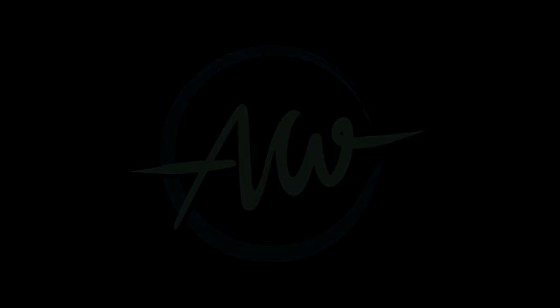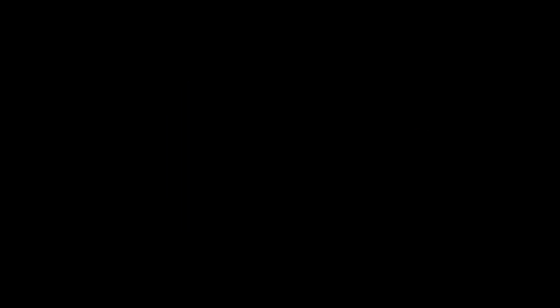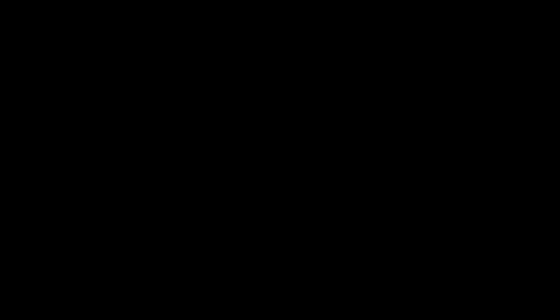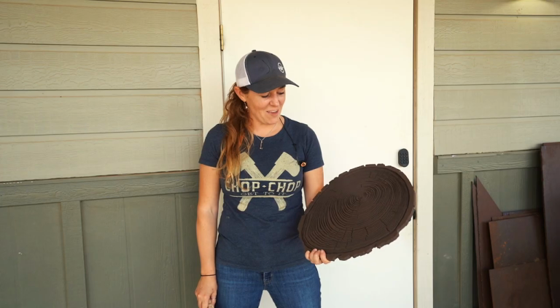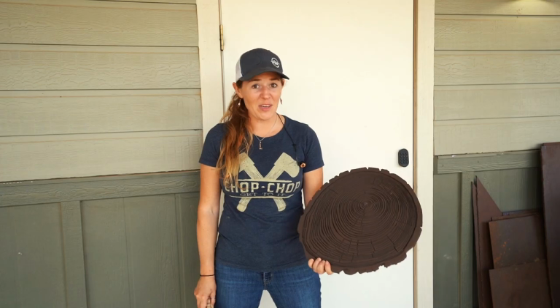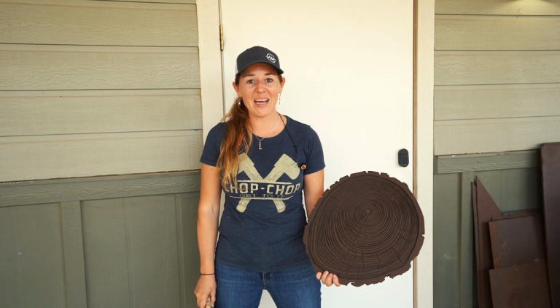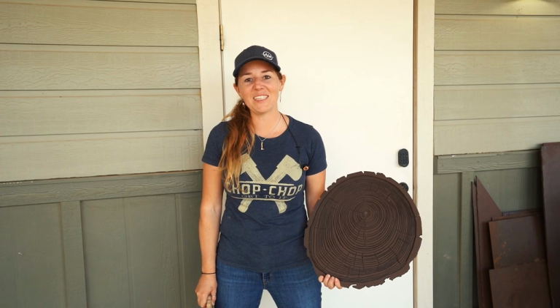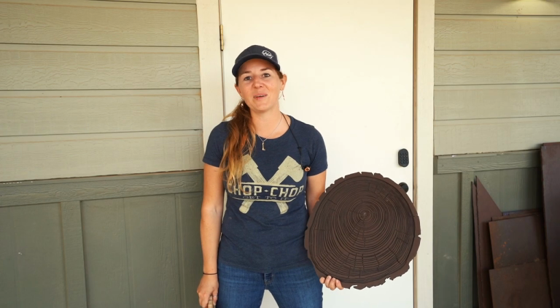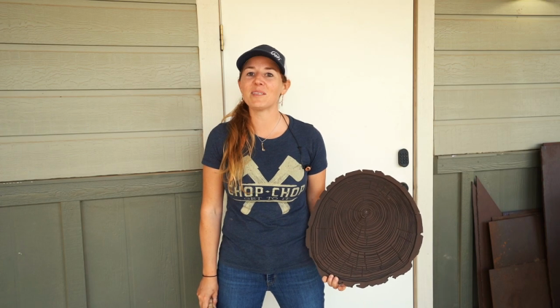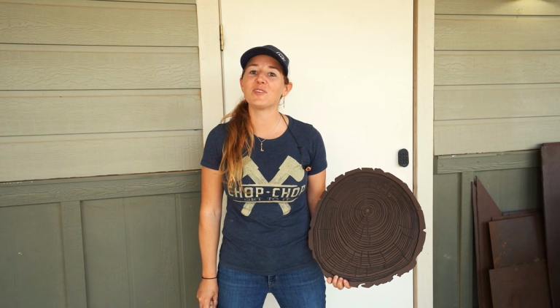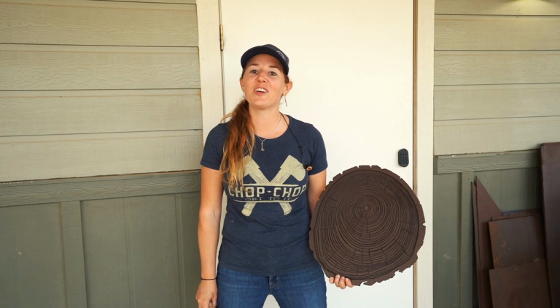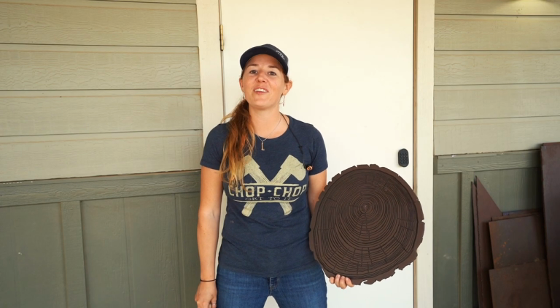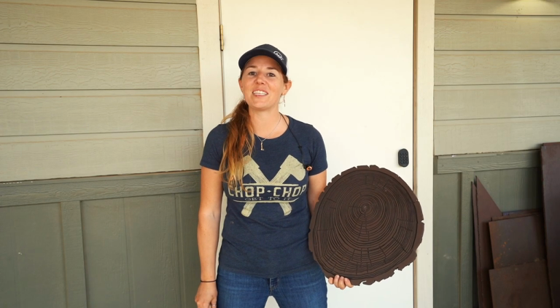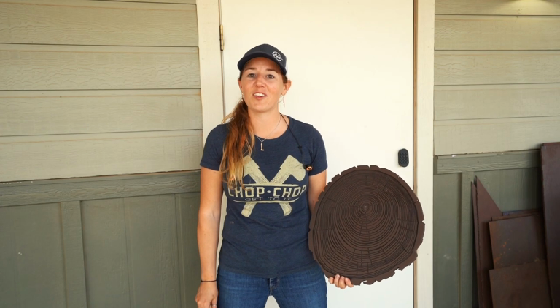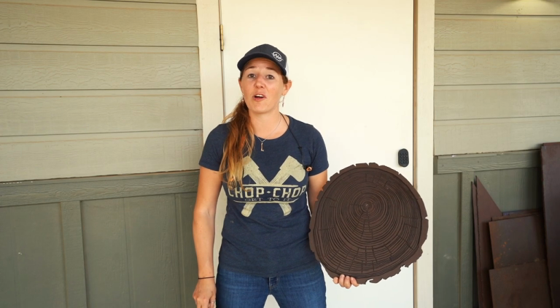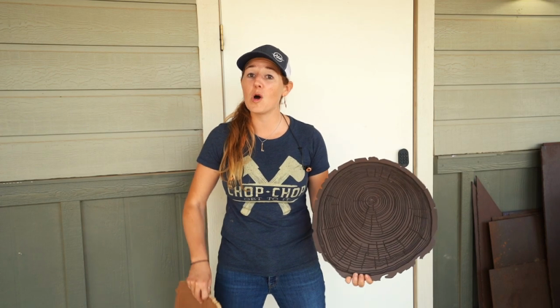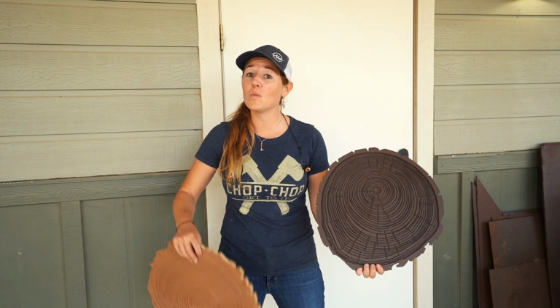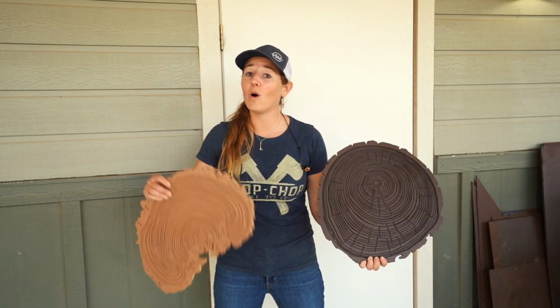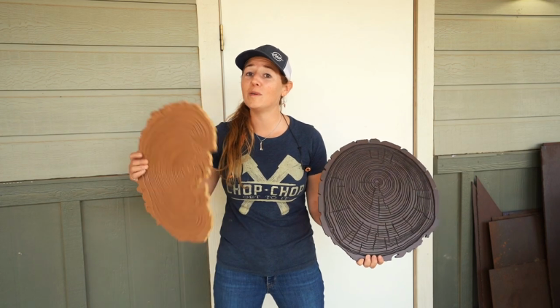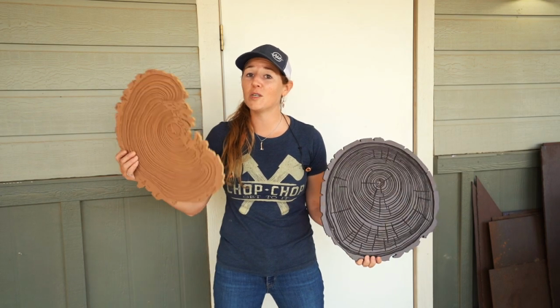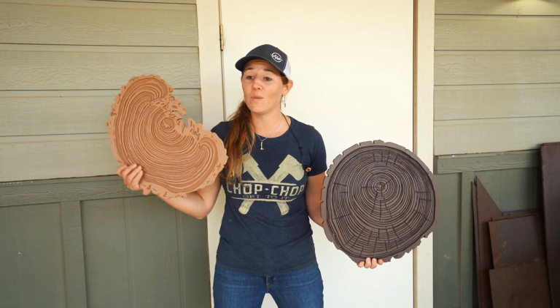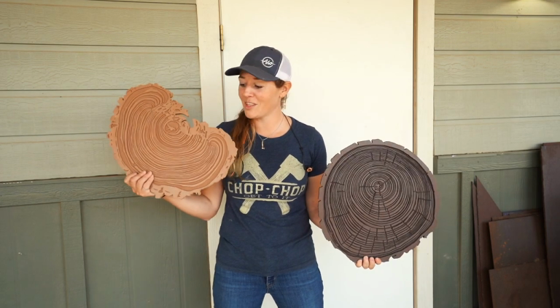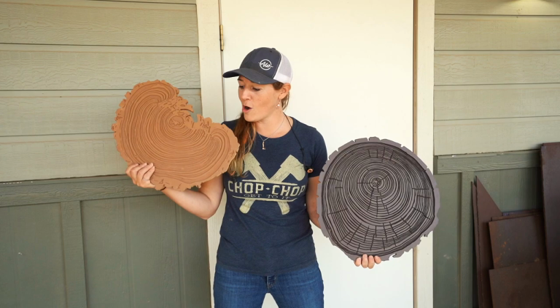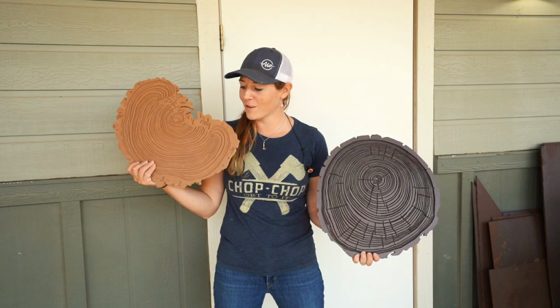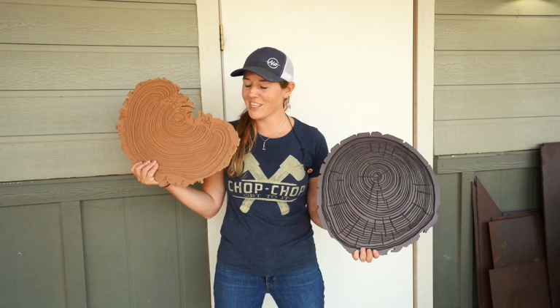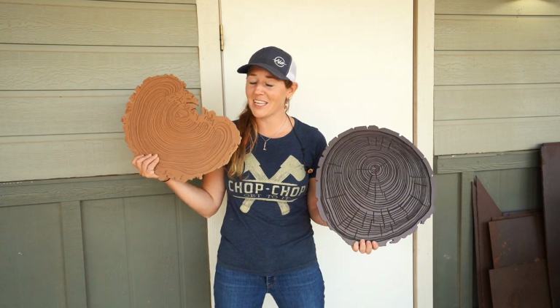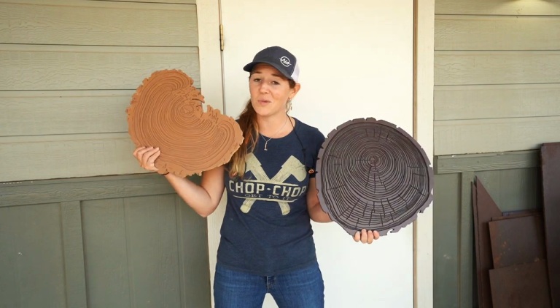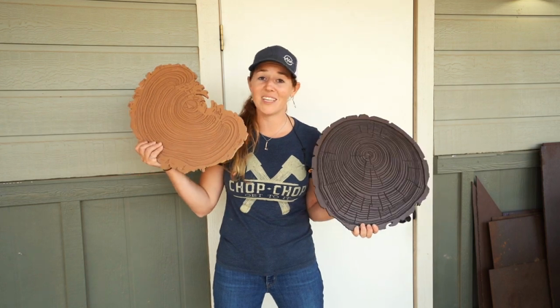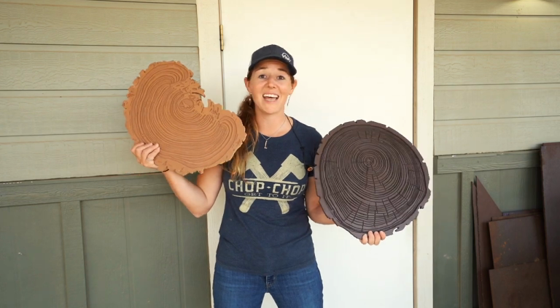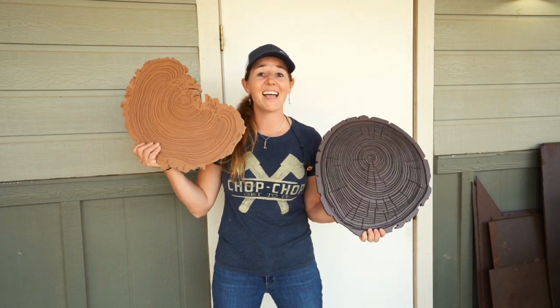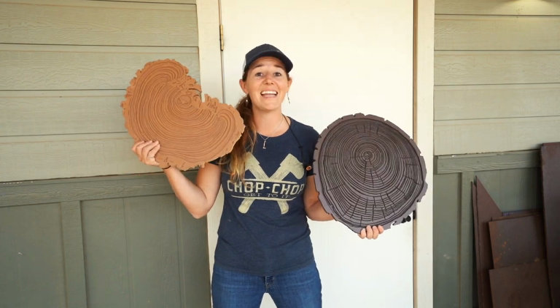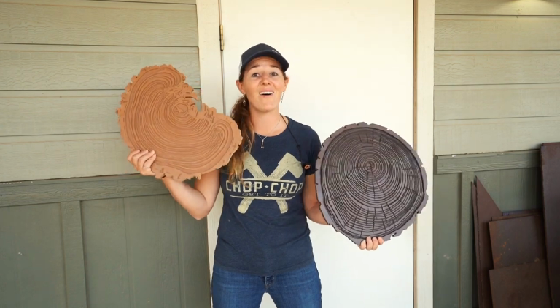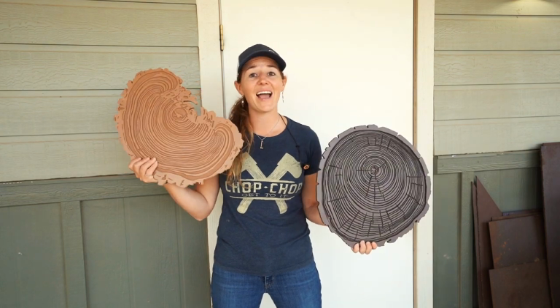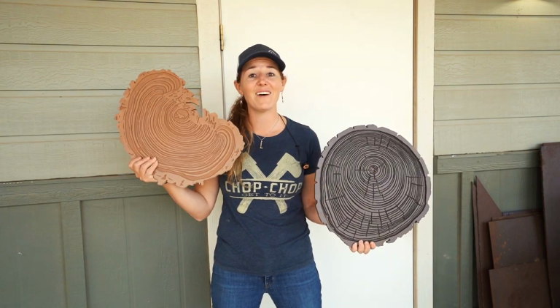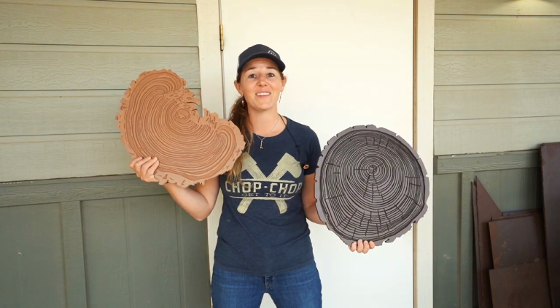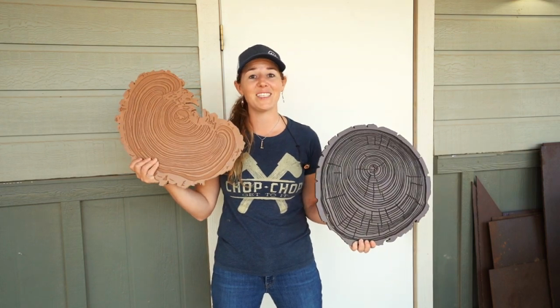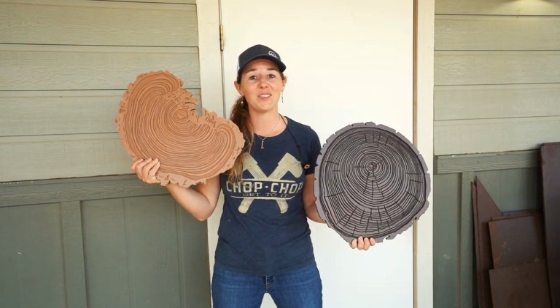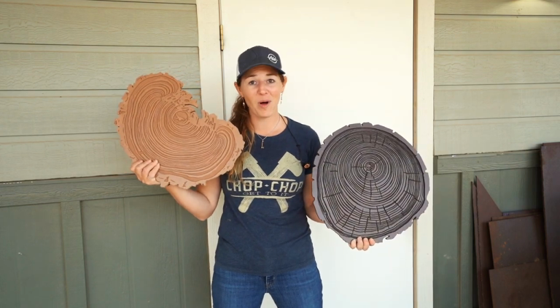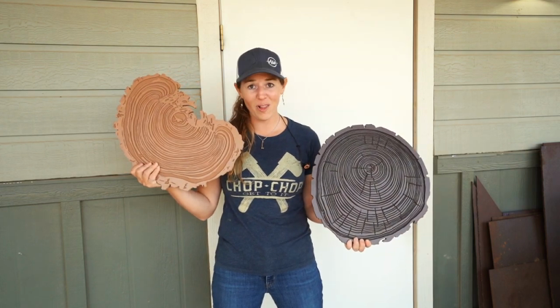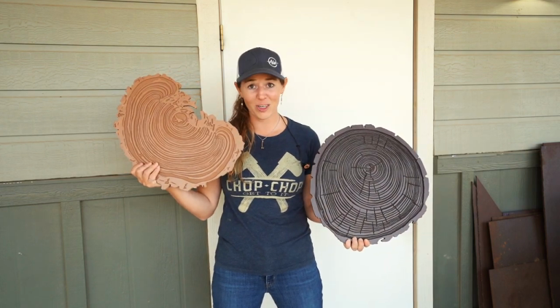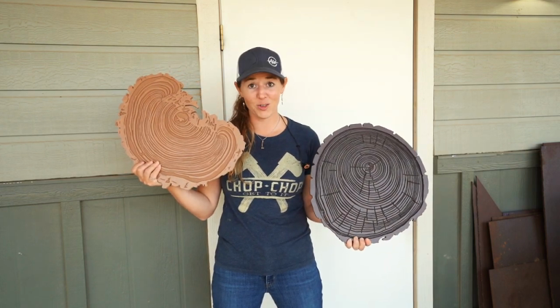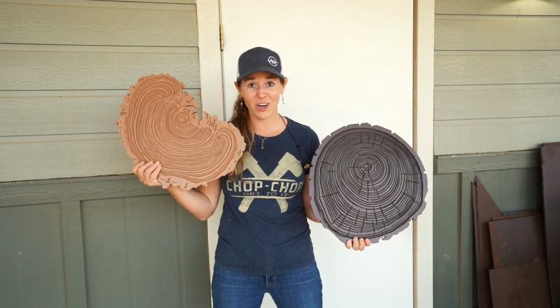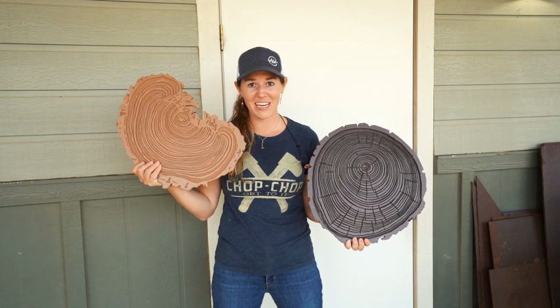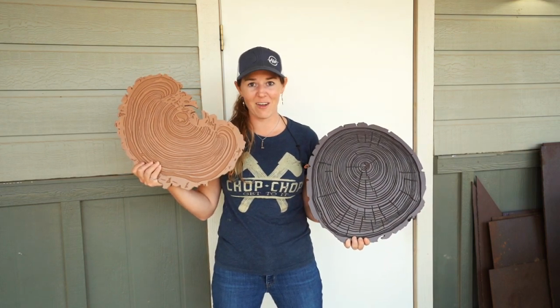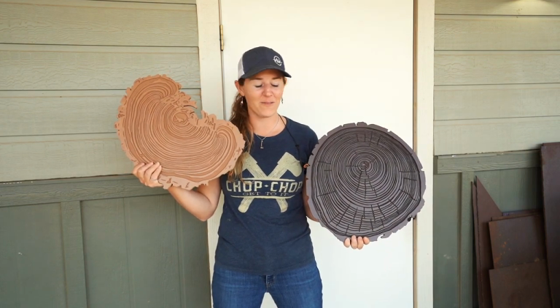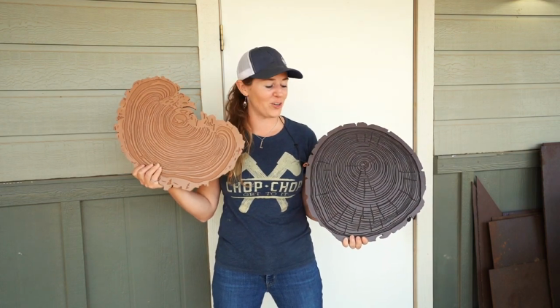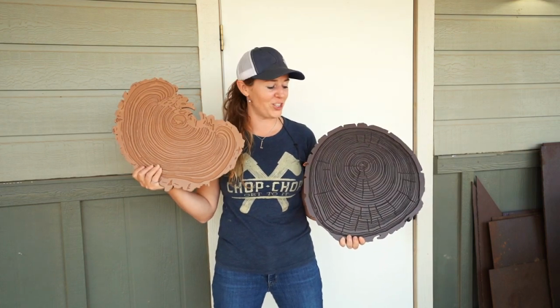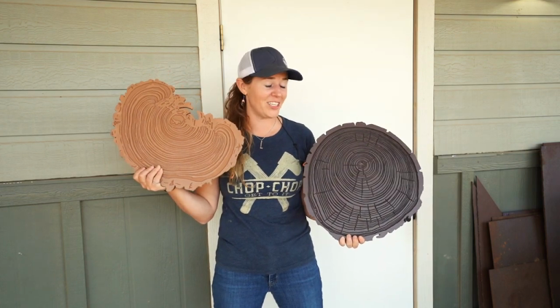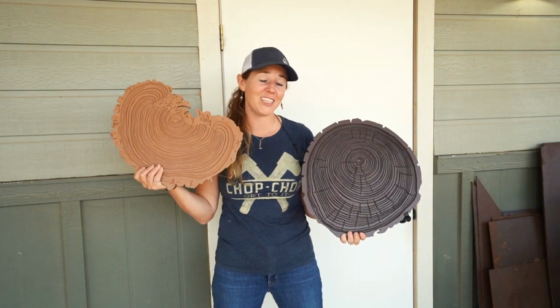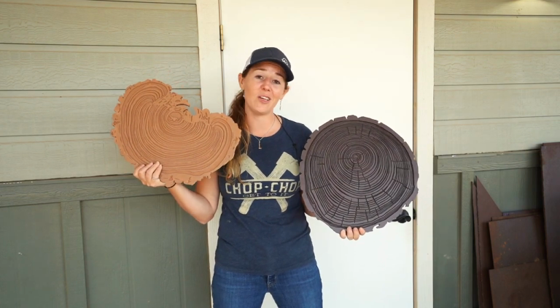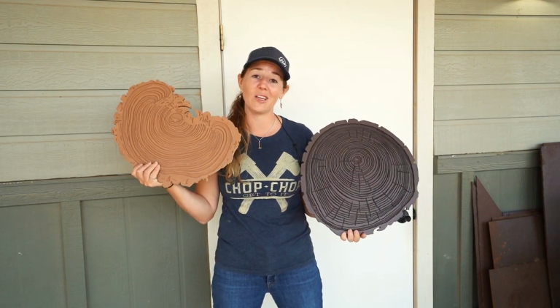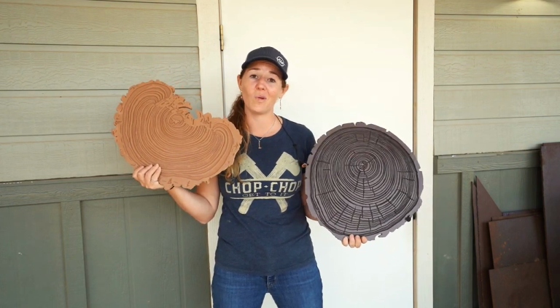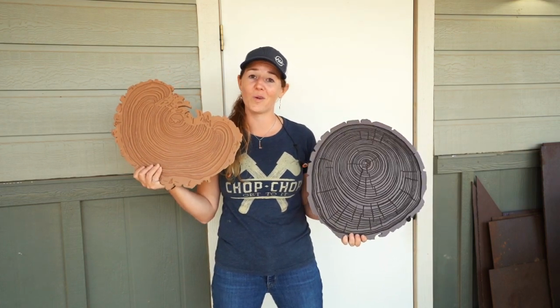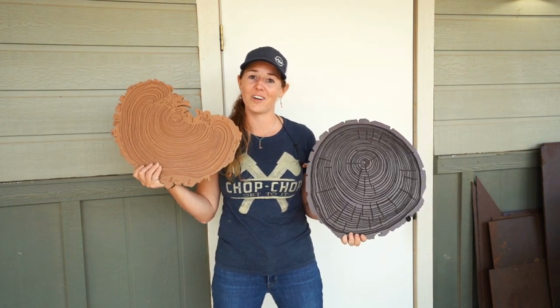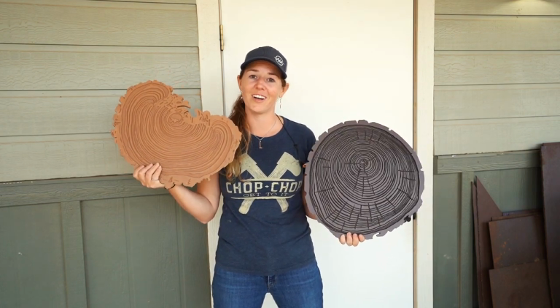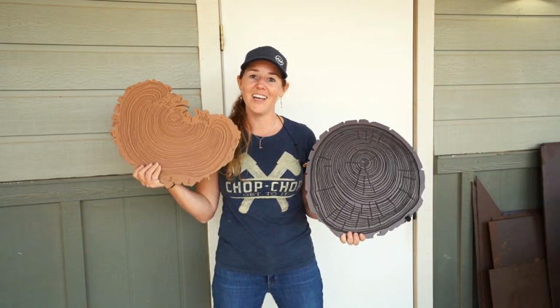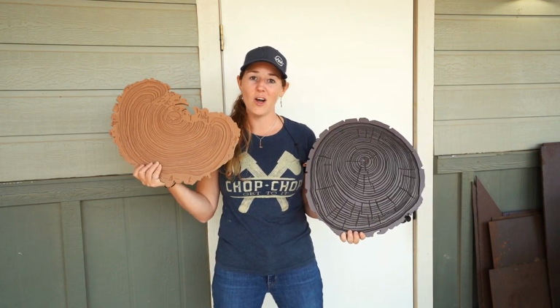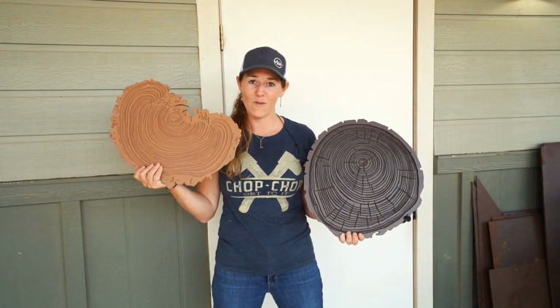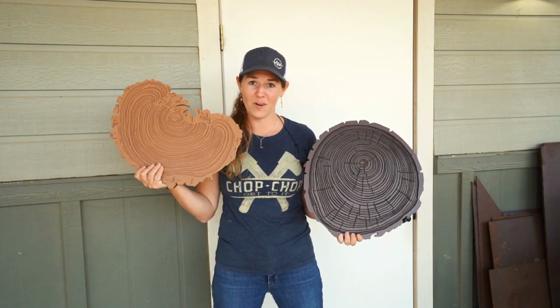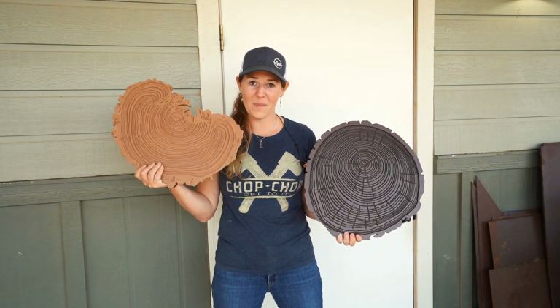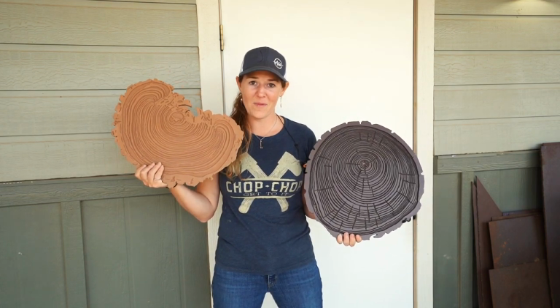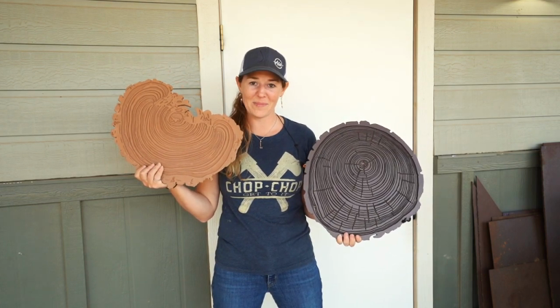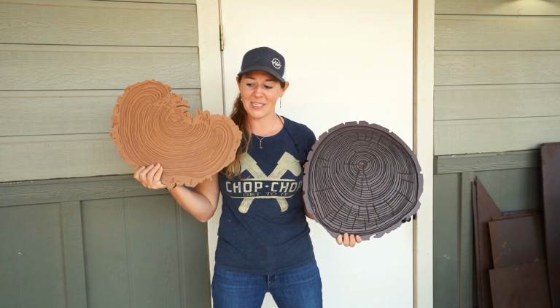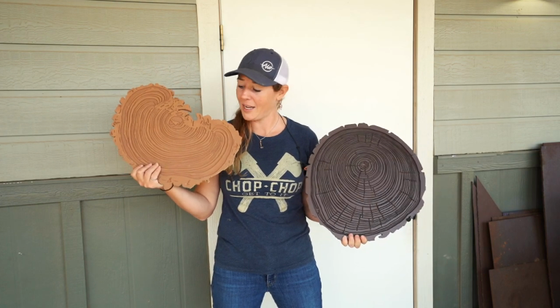If you want some tree rings on your own wall but don't want the oversized version, I now have smaller shrunk-down versions that you can order over on my website.